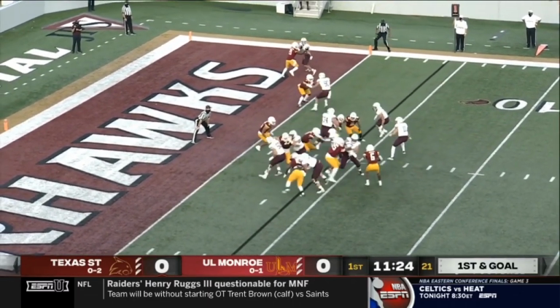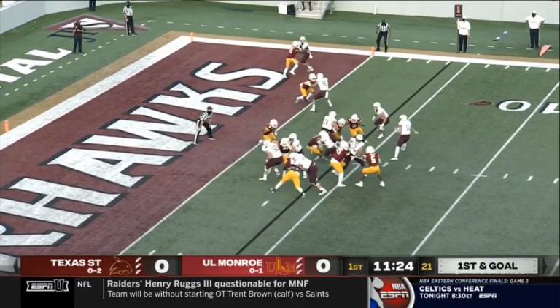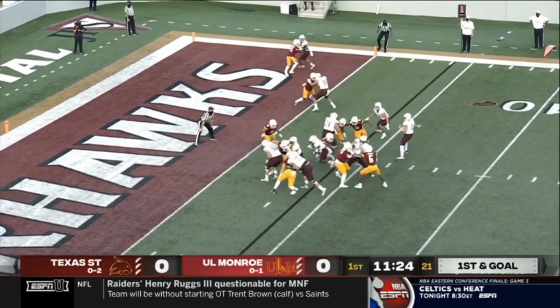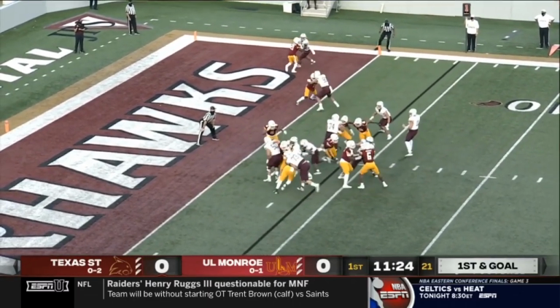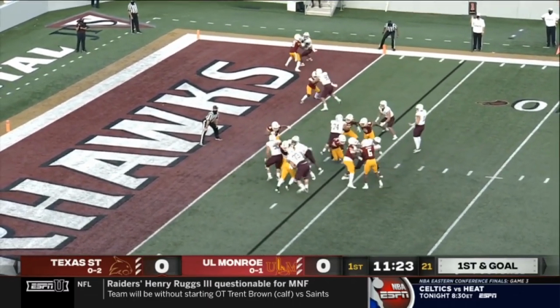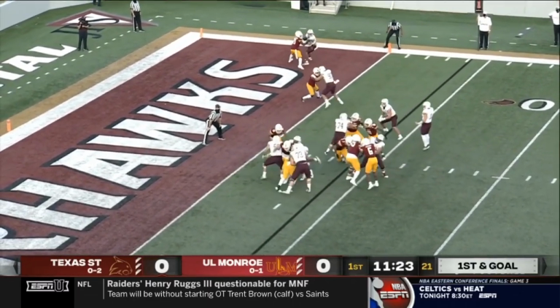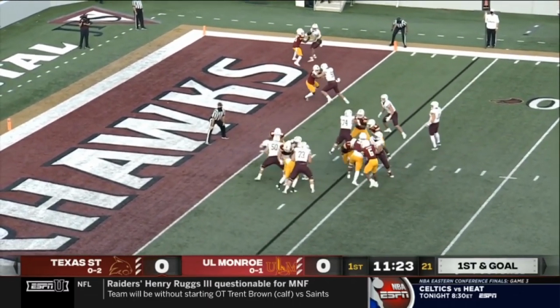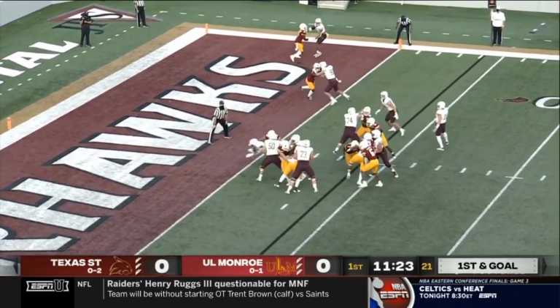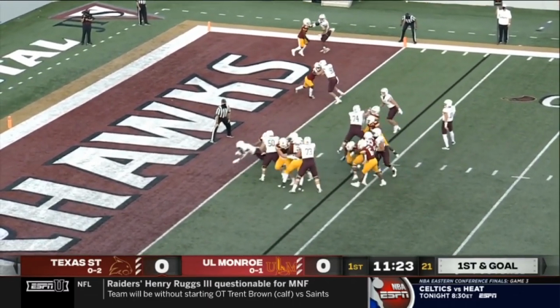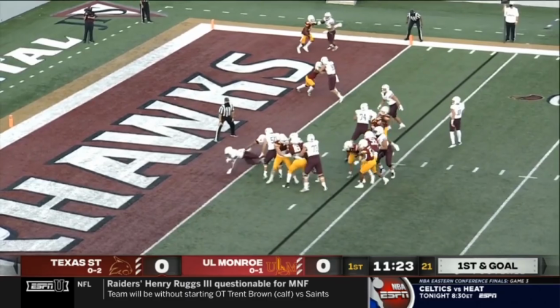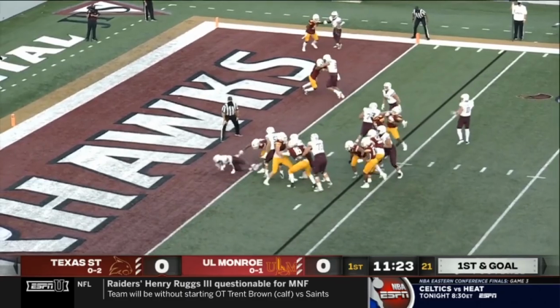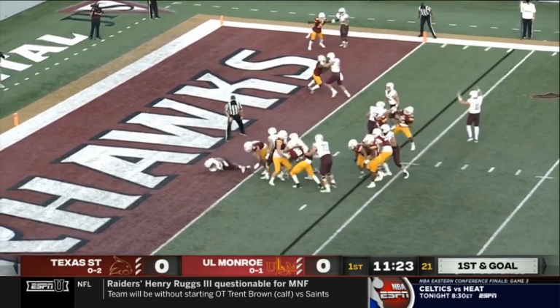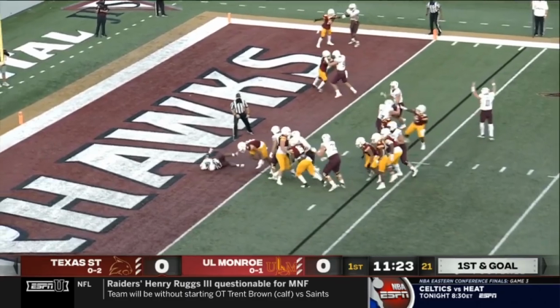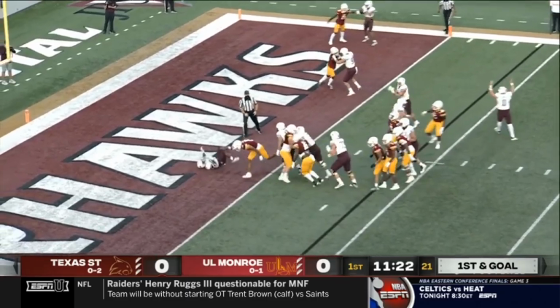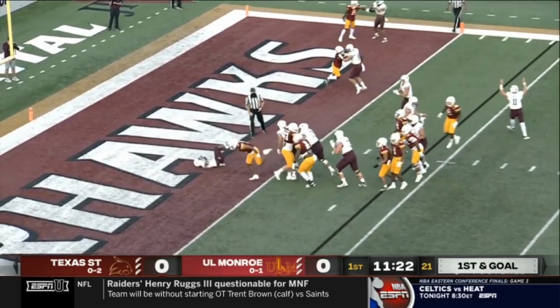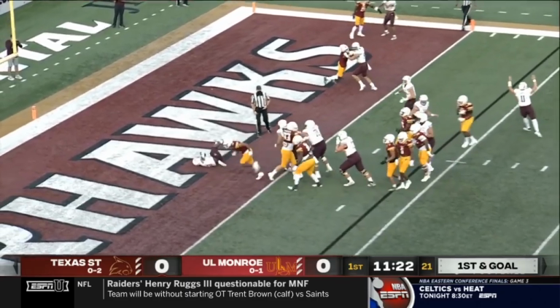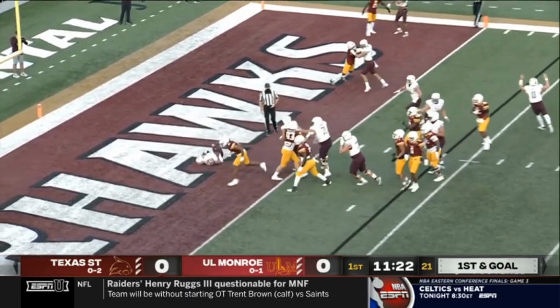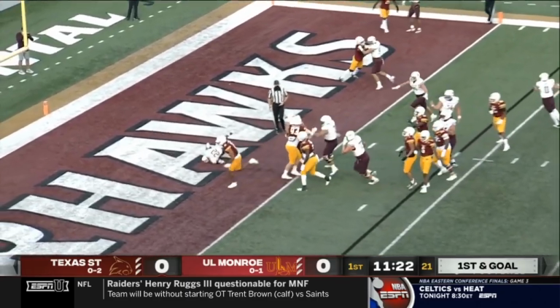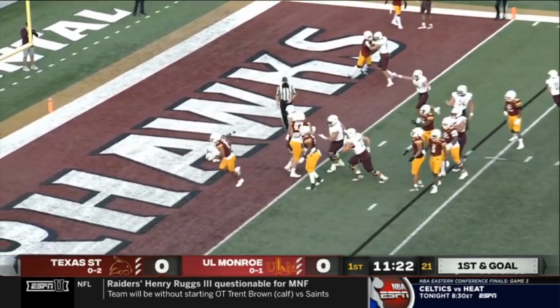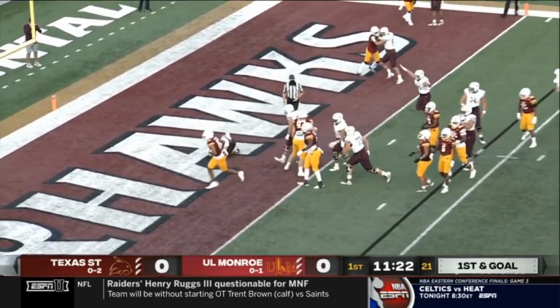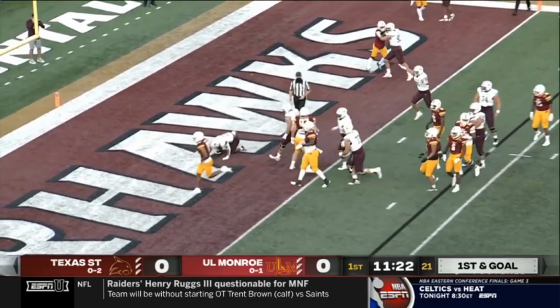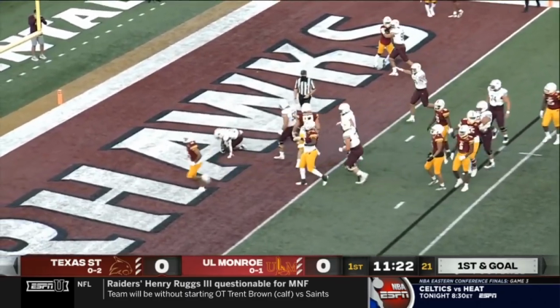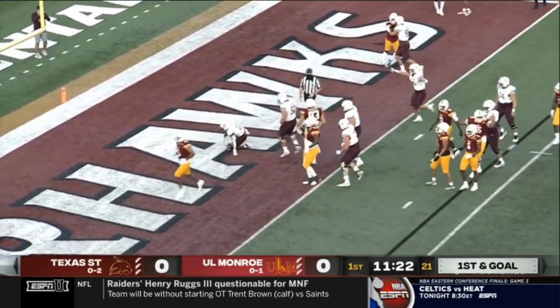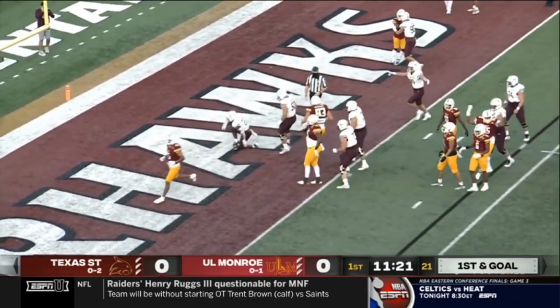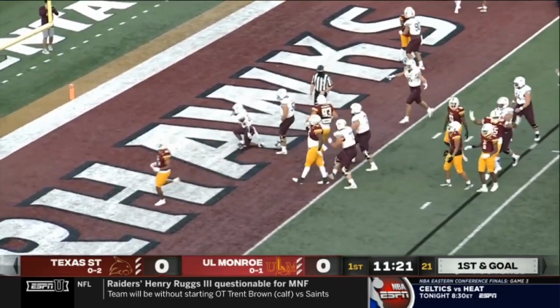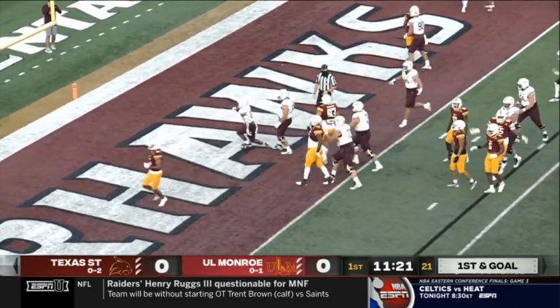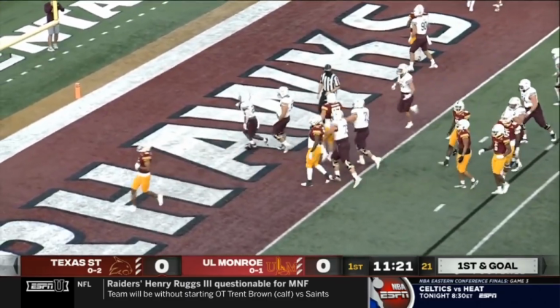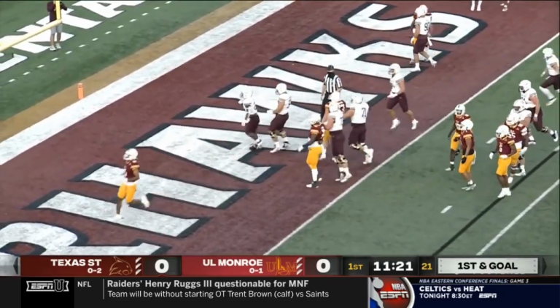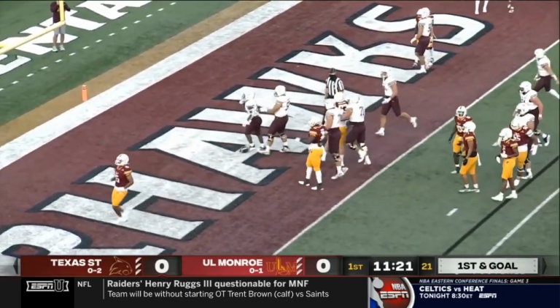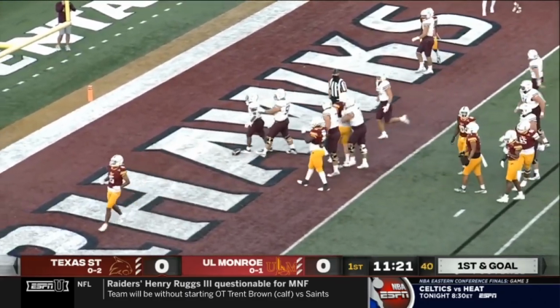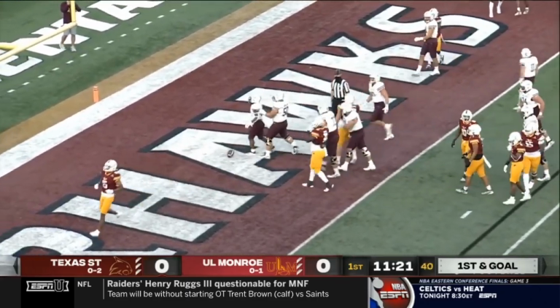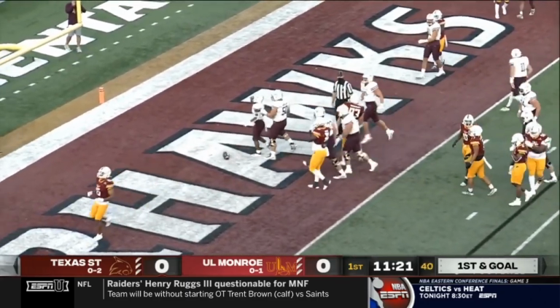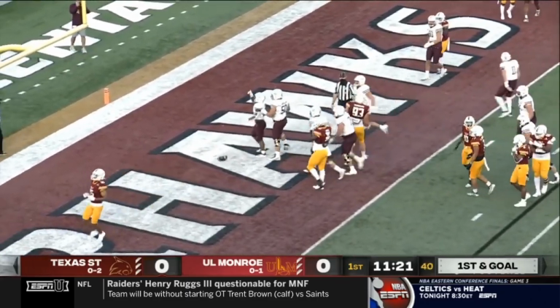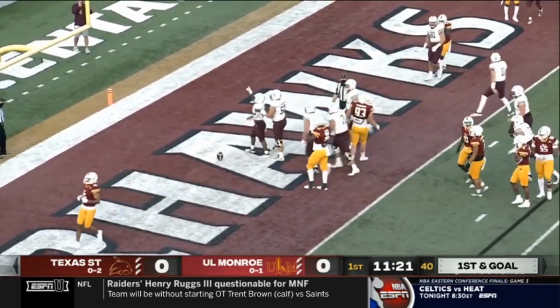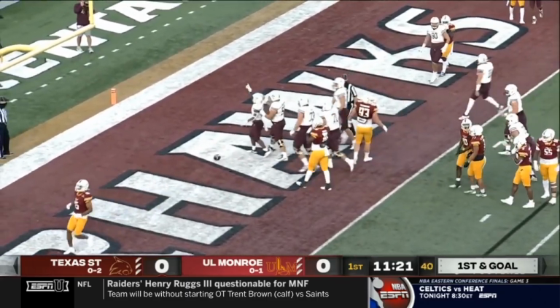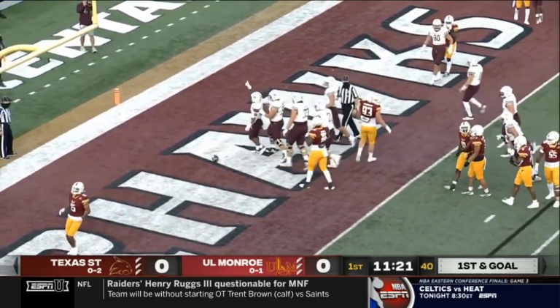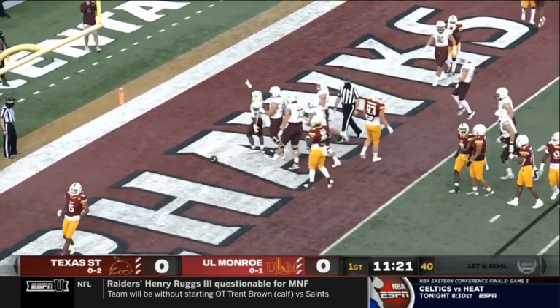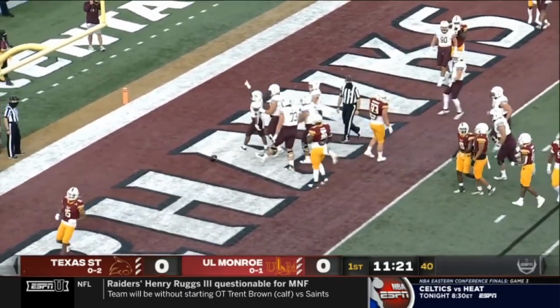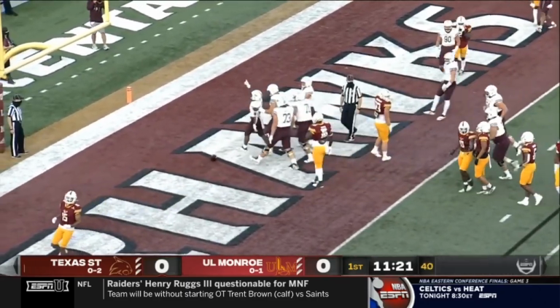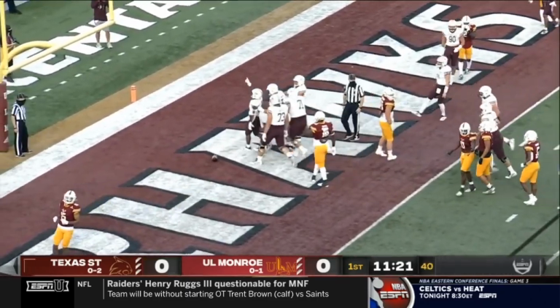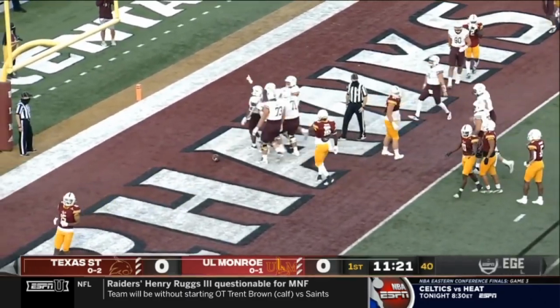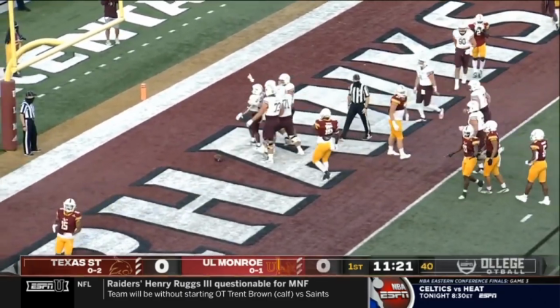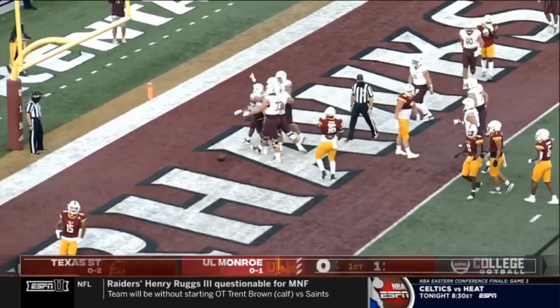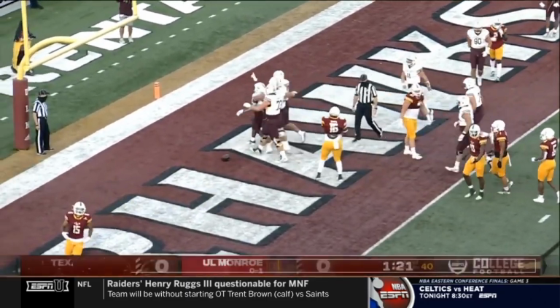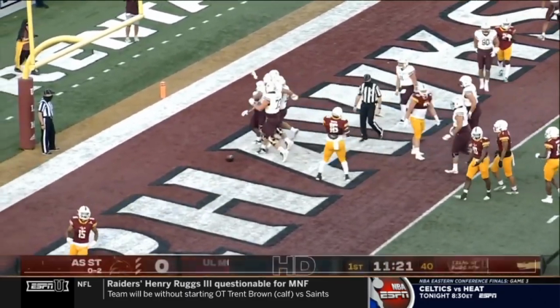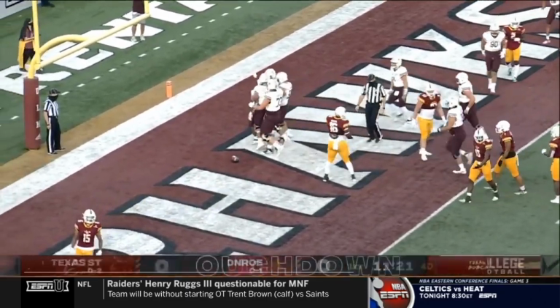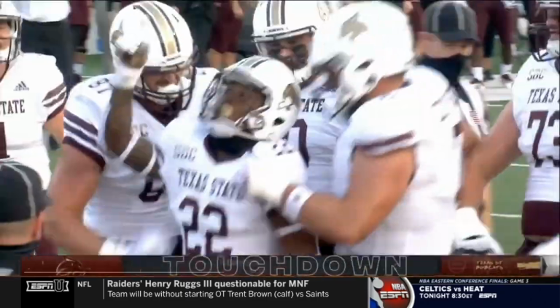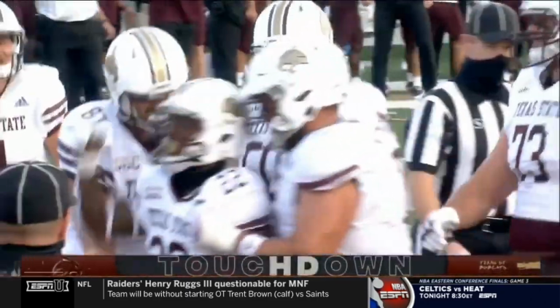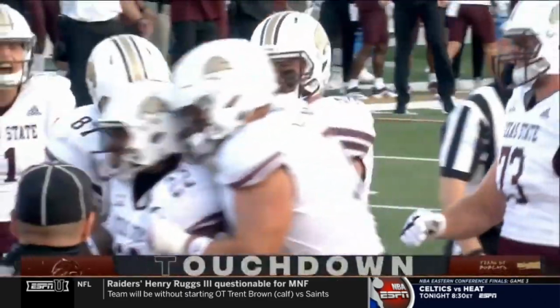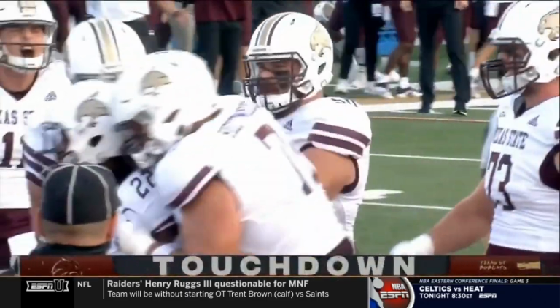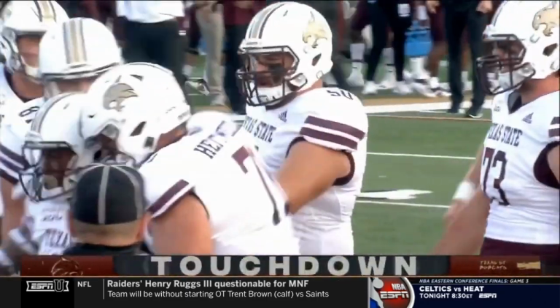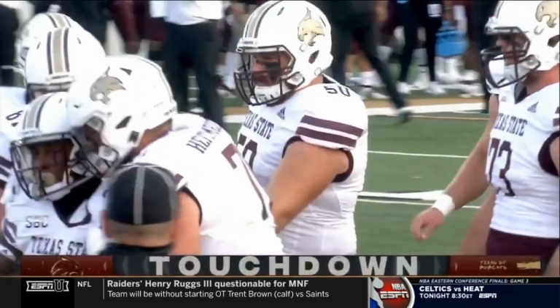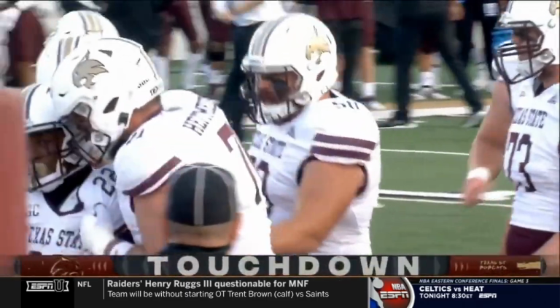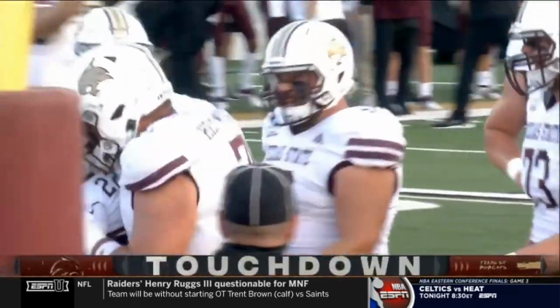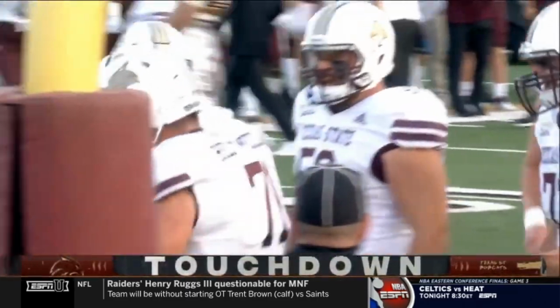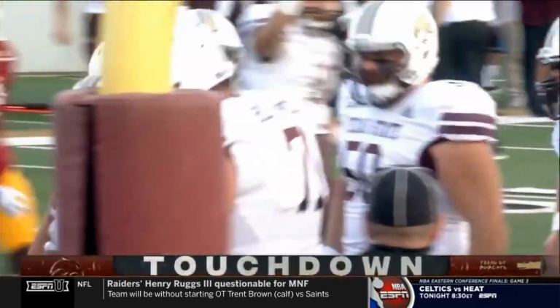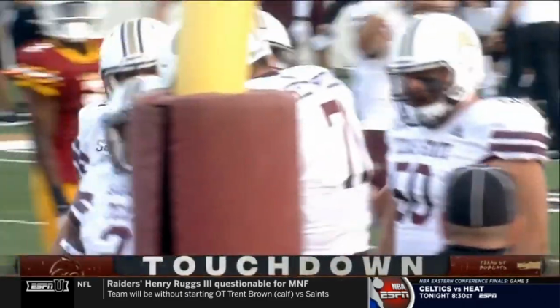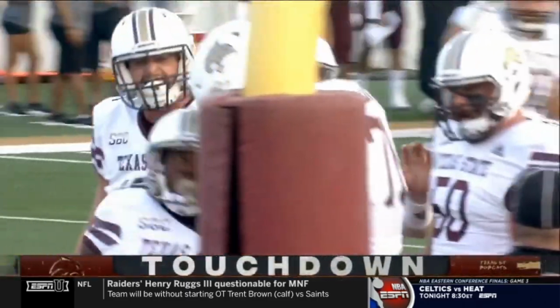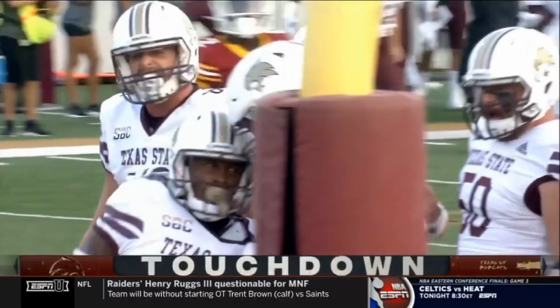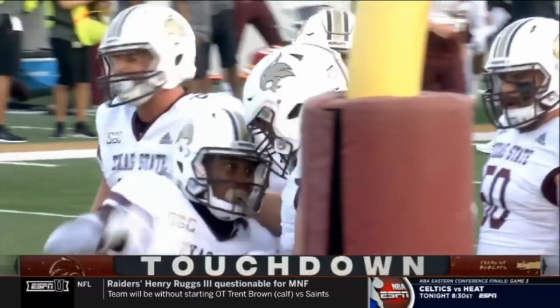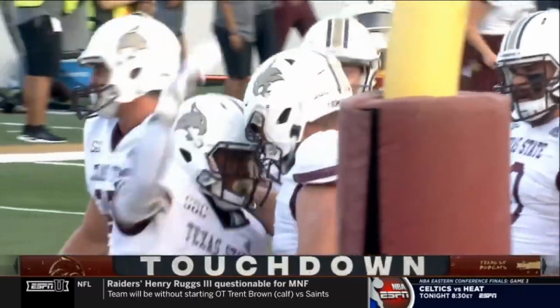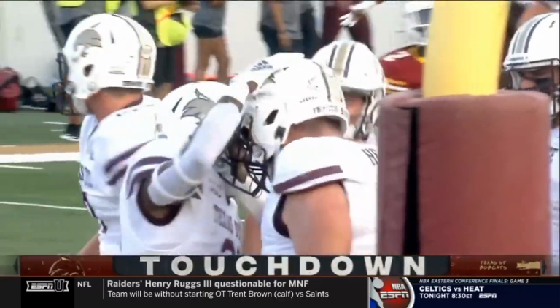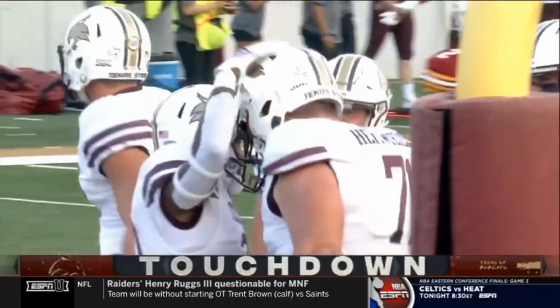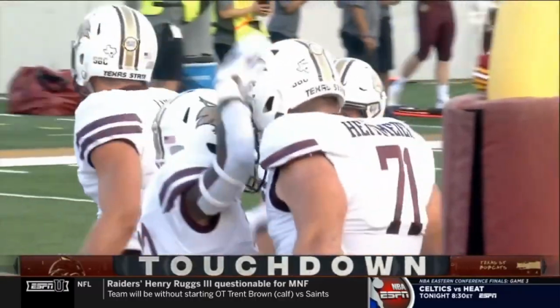Hill straight ahead — touchdown, Texas State! The Bobcats on their opening possession of the night.